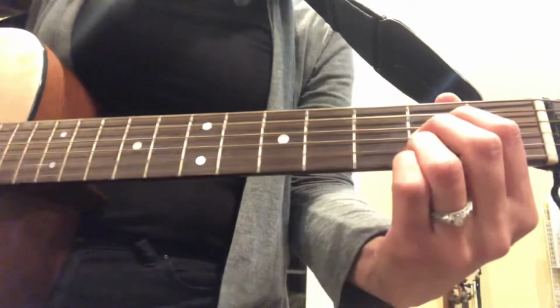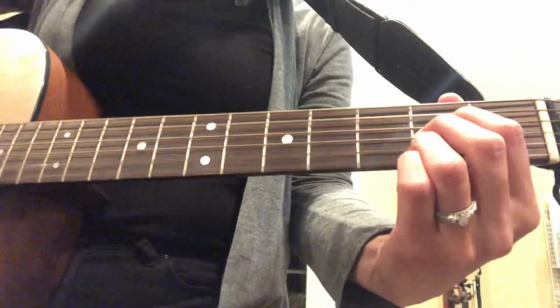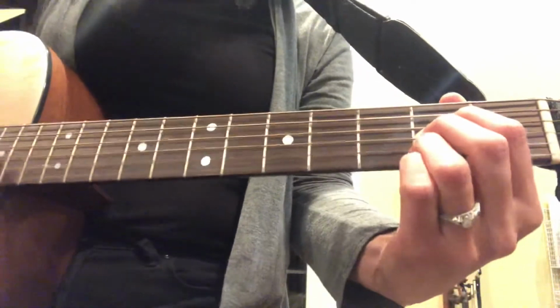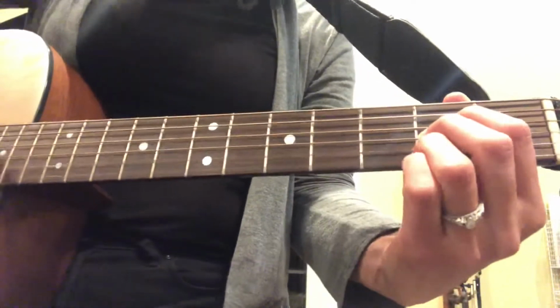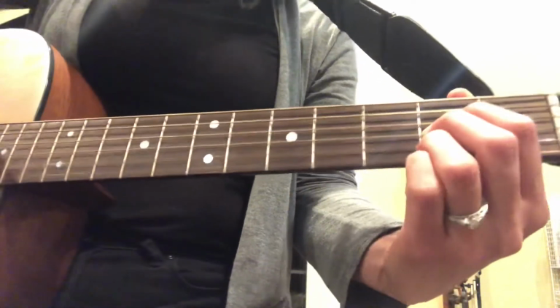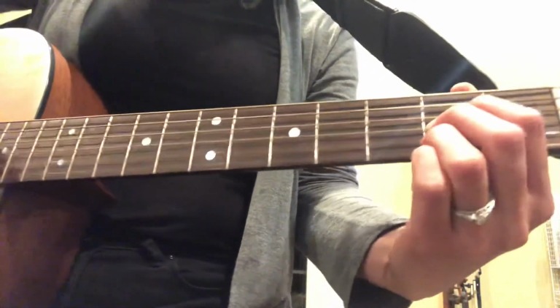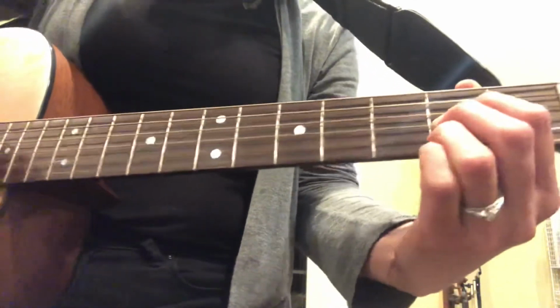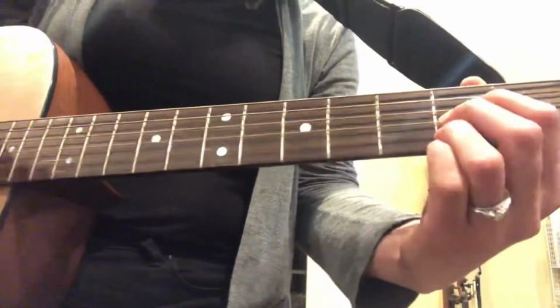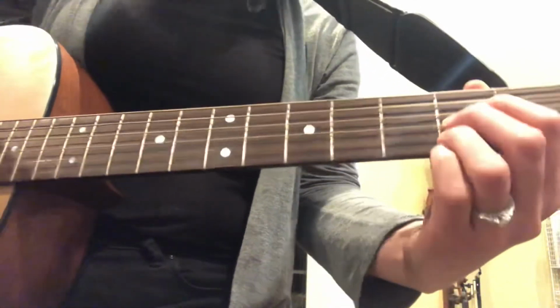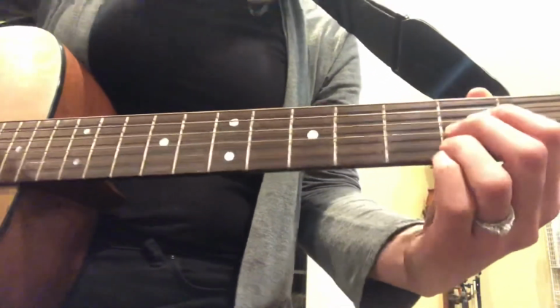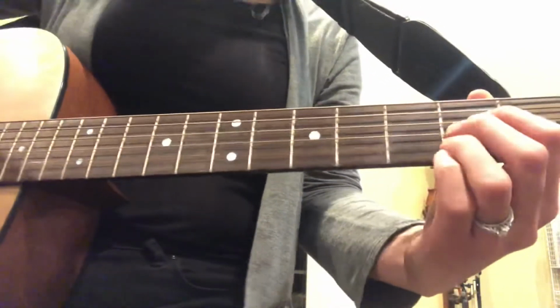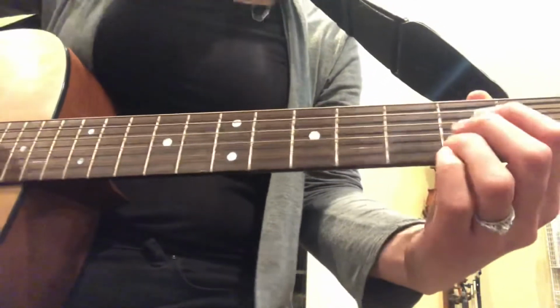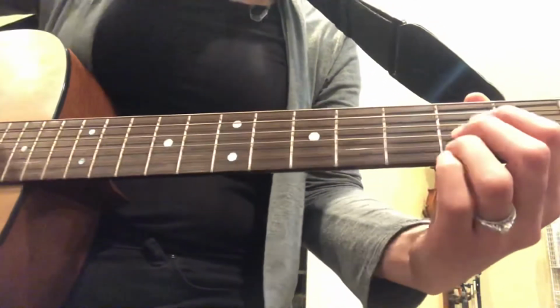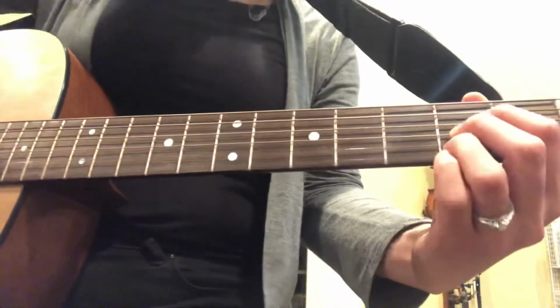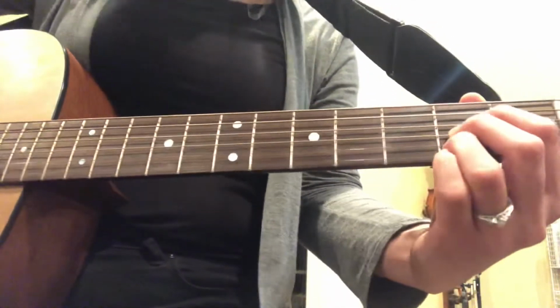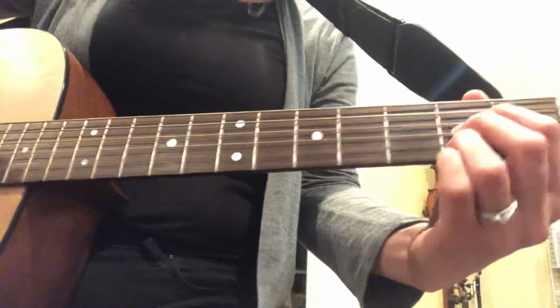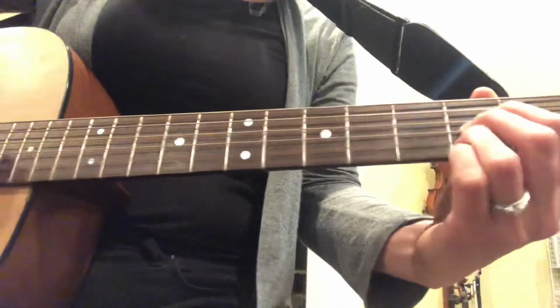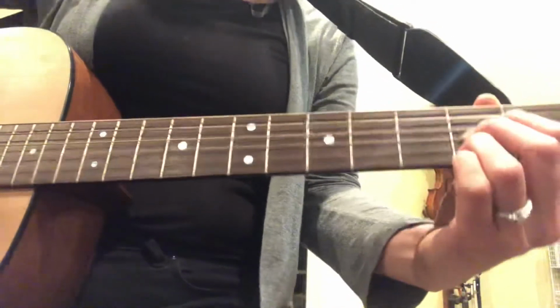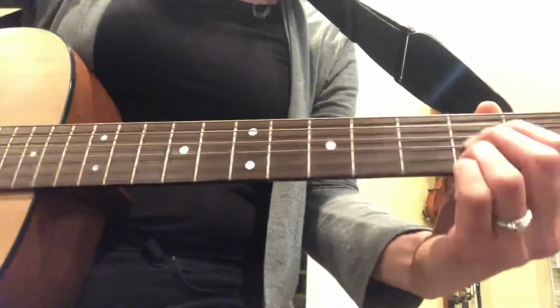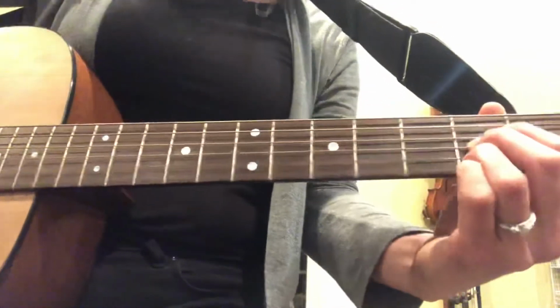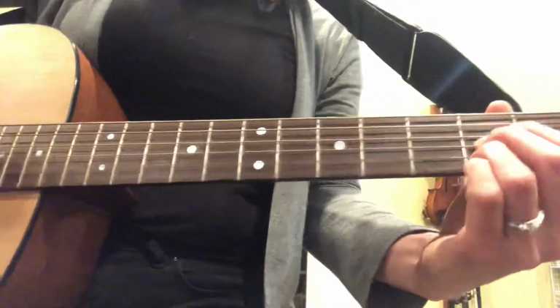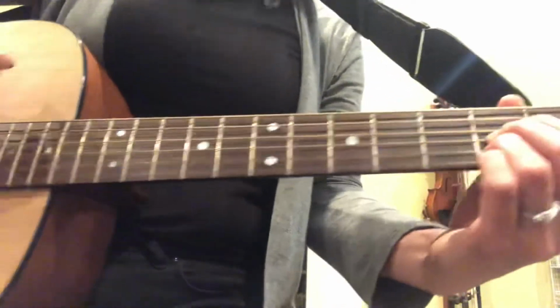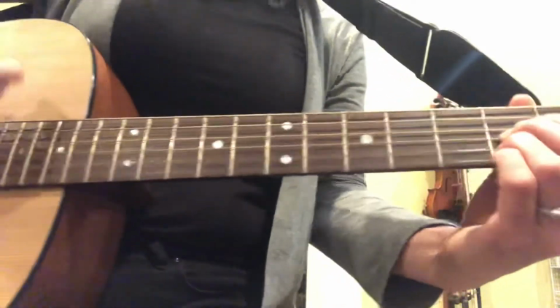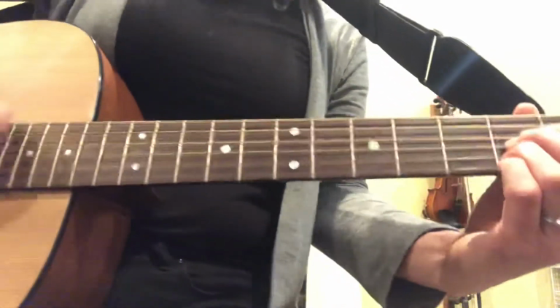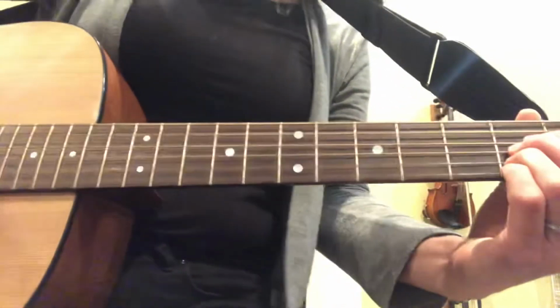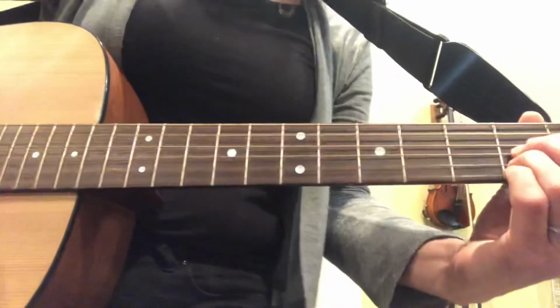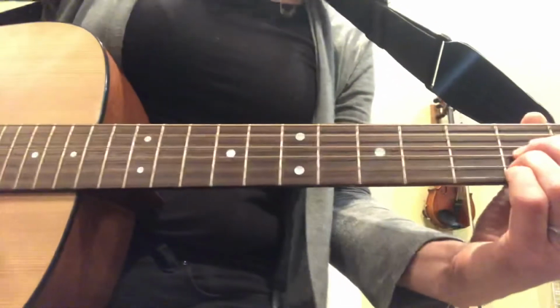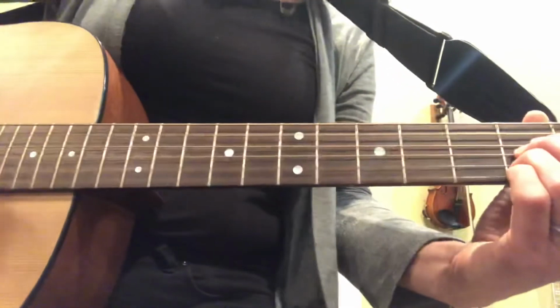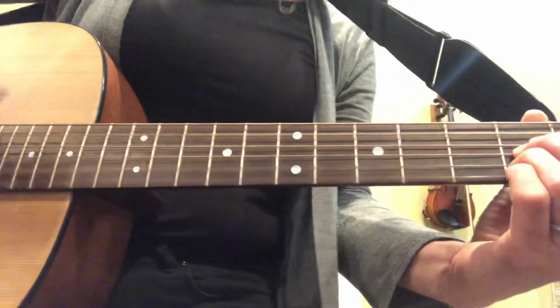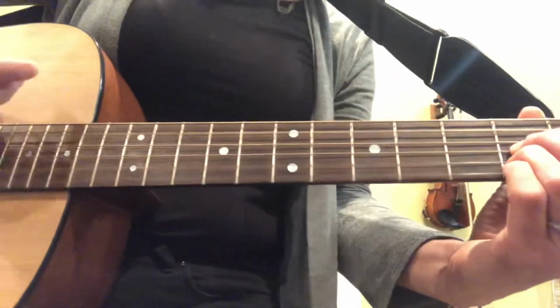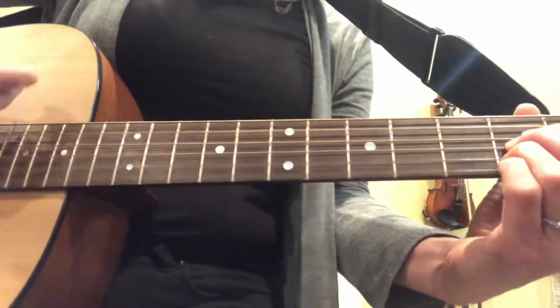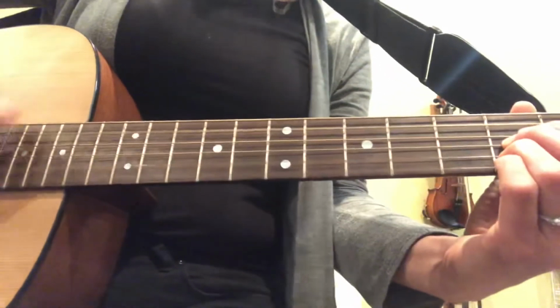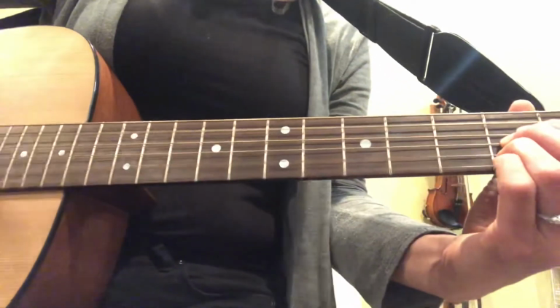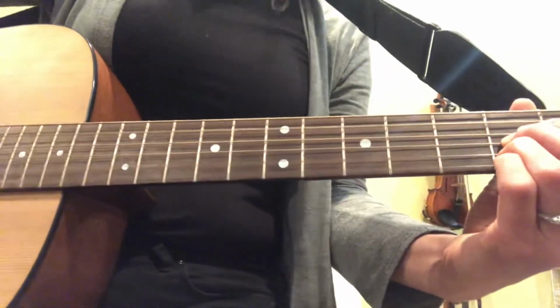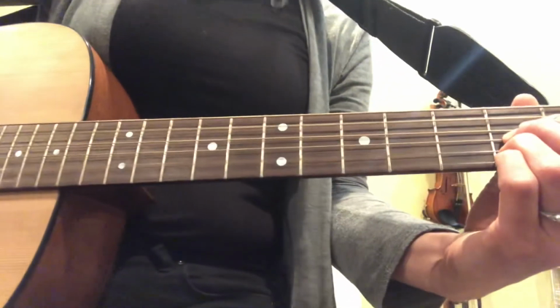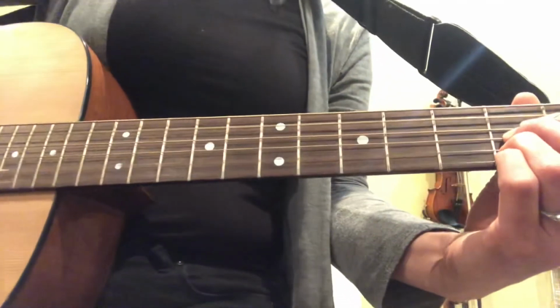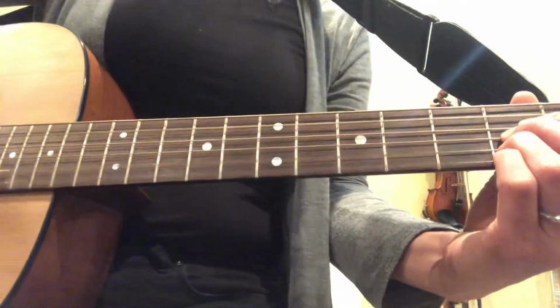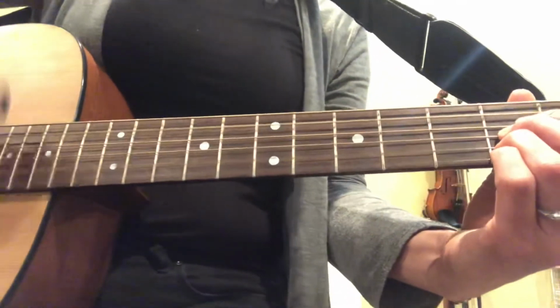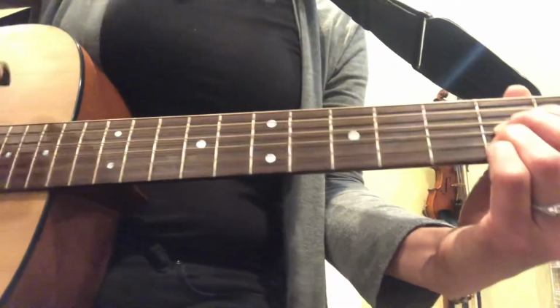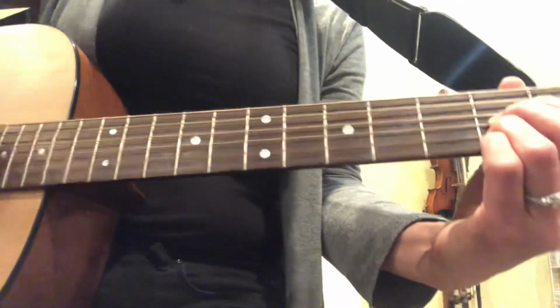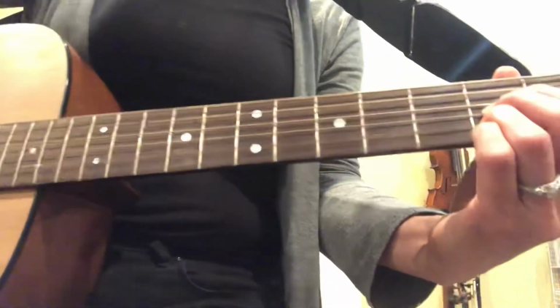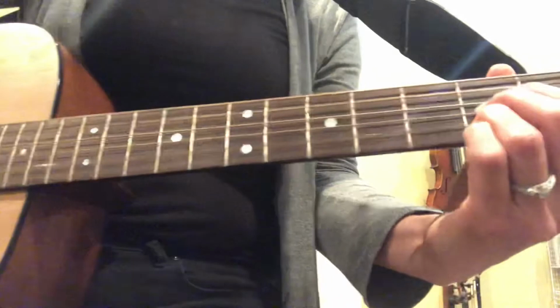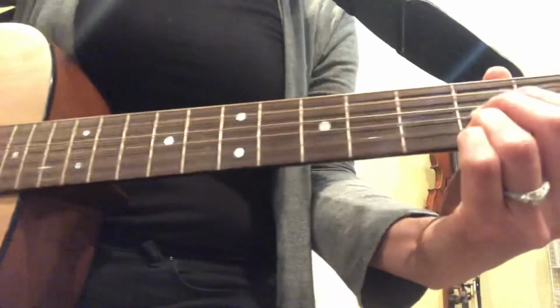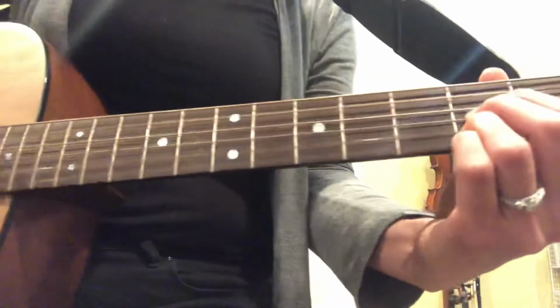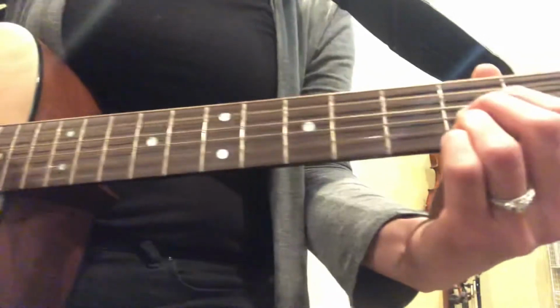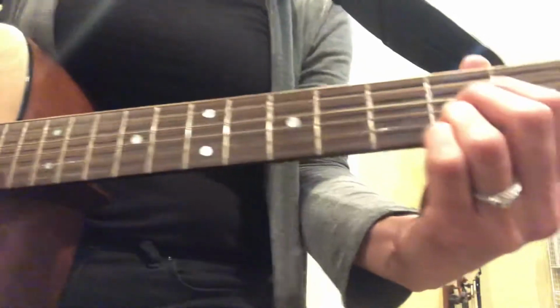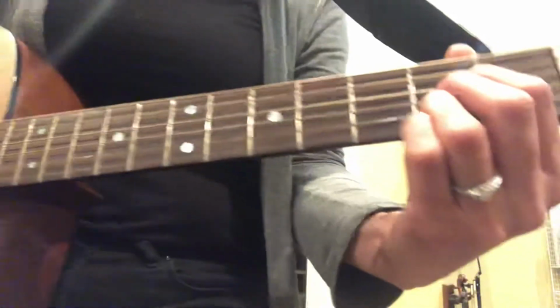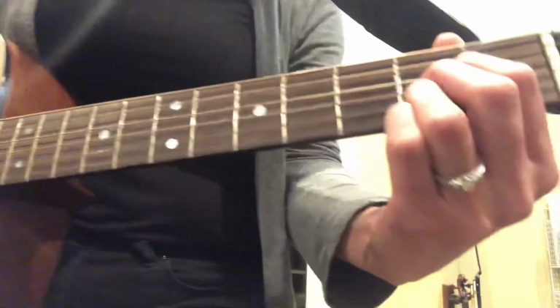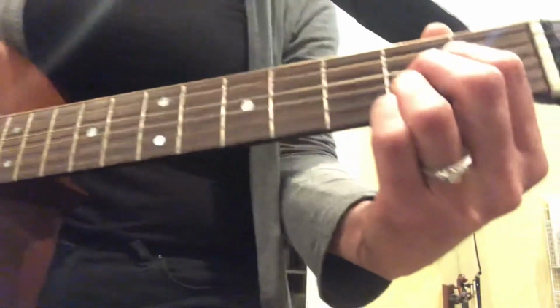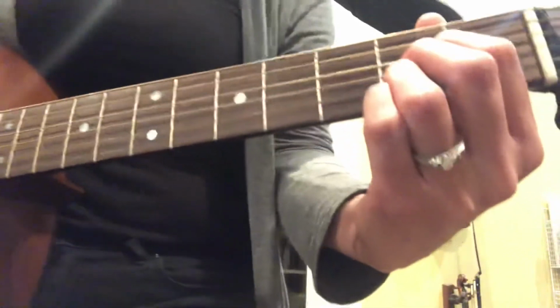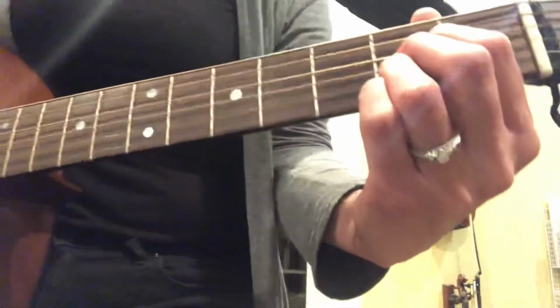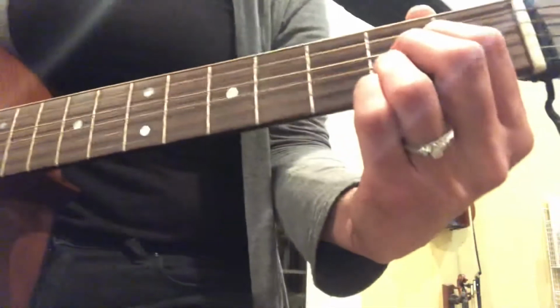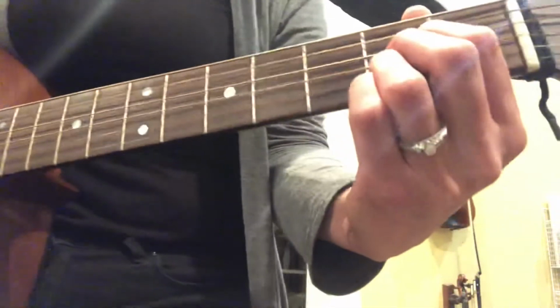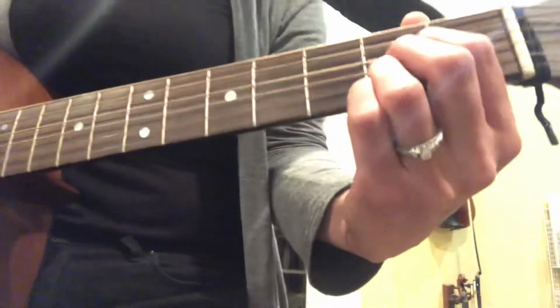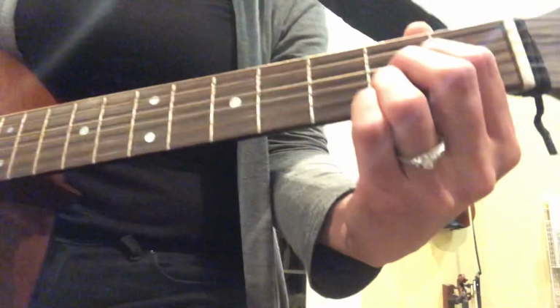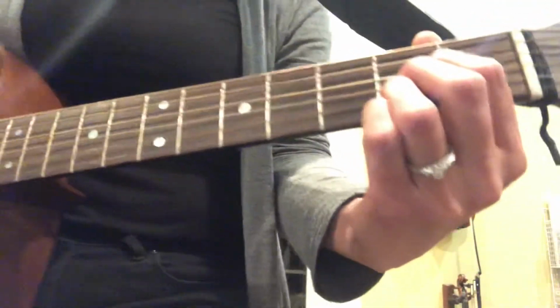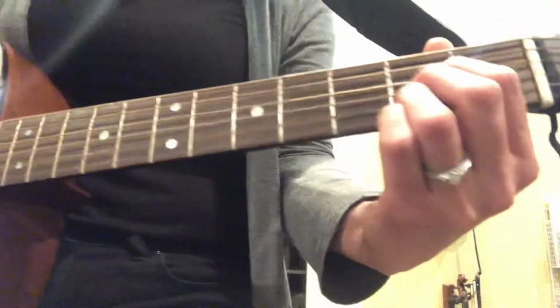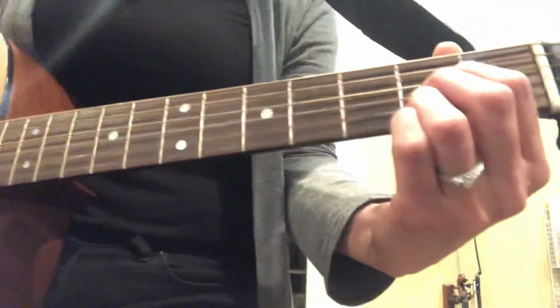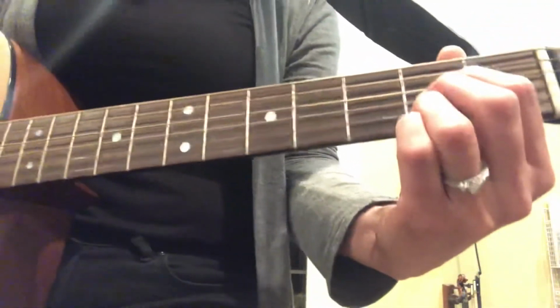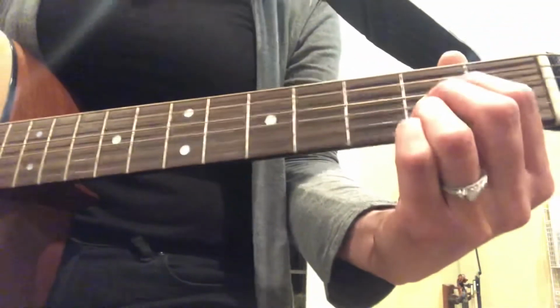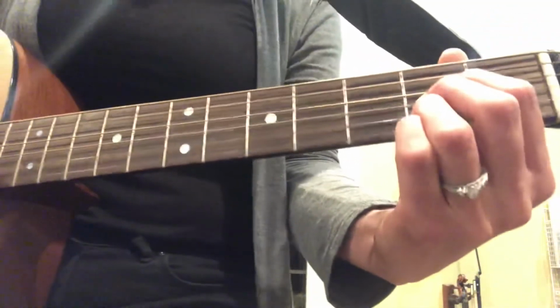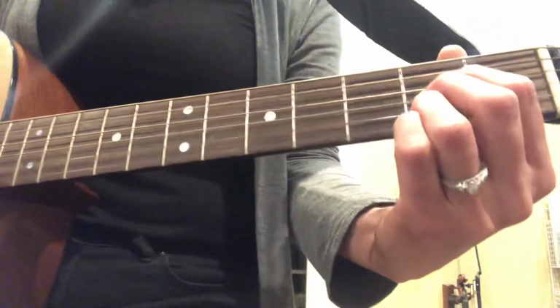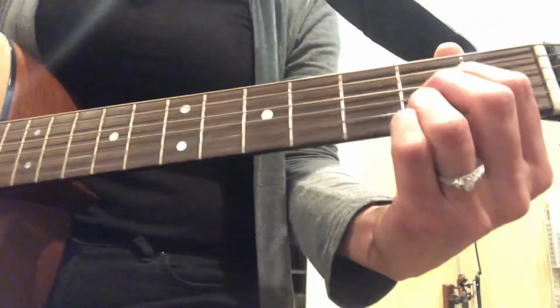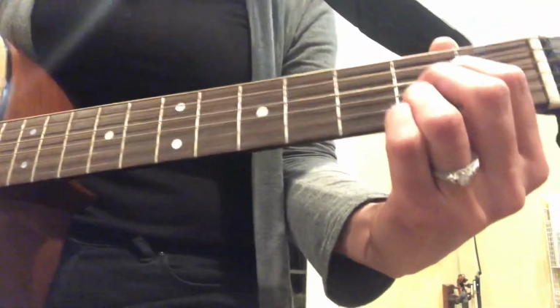Now you can add a strum pattern: down, down, up, down. Now this is kind of a swung rhythm.